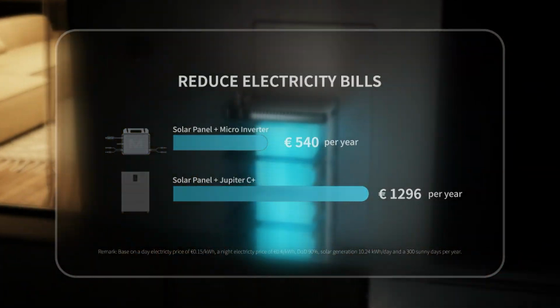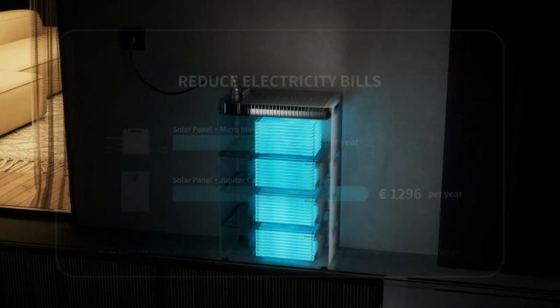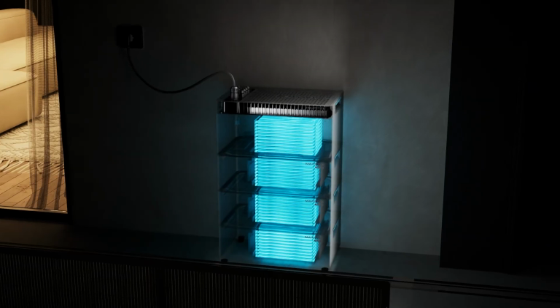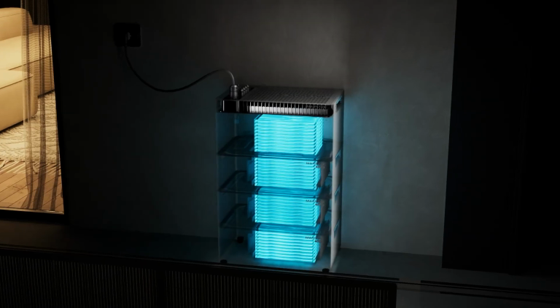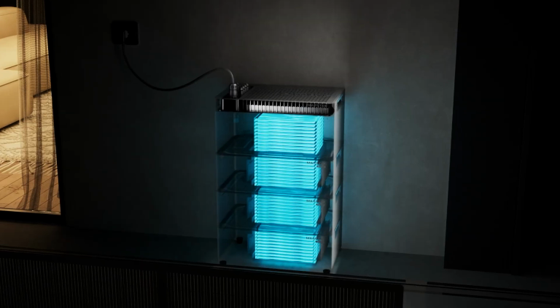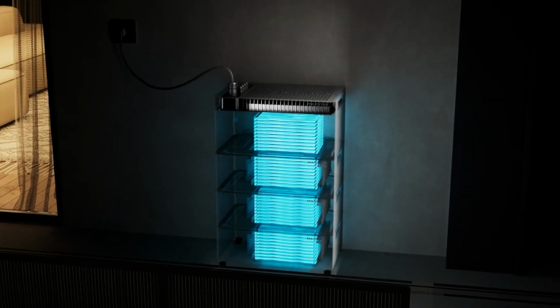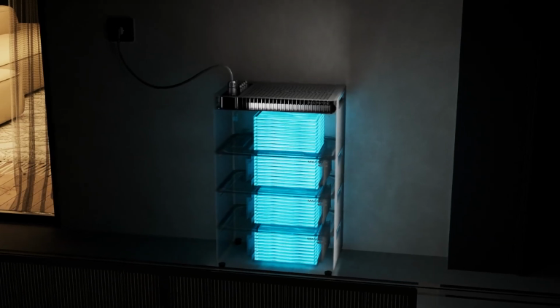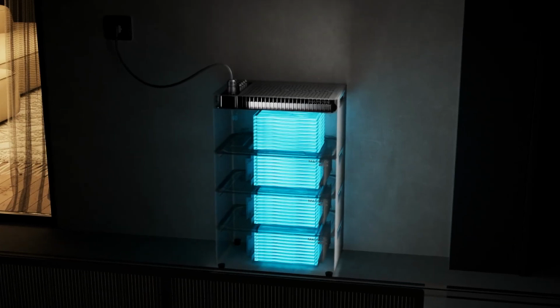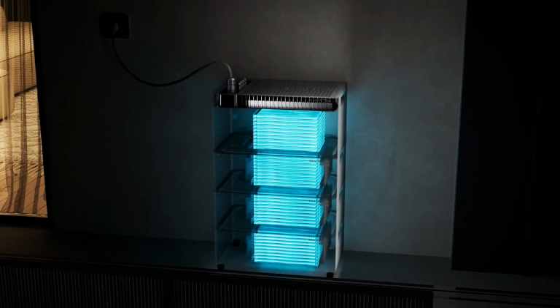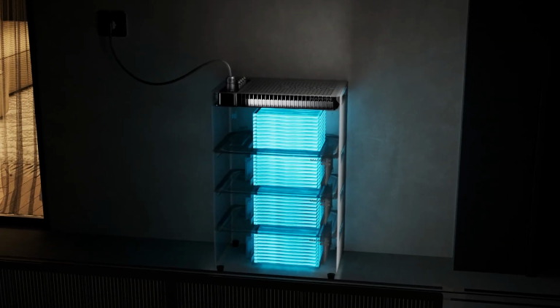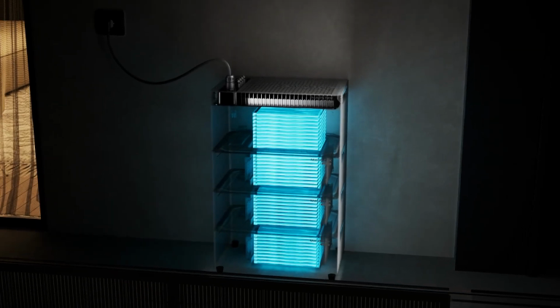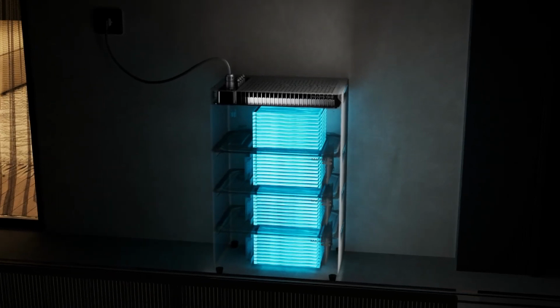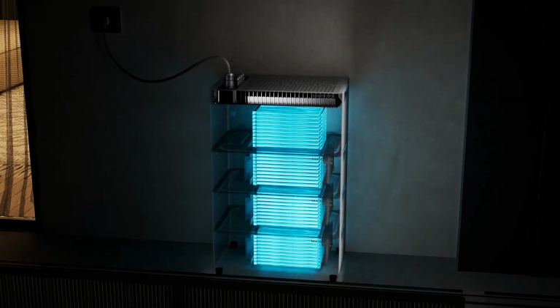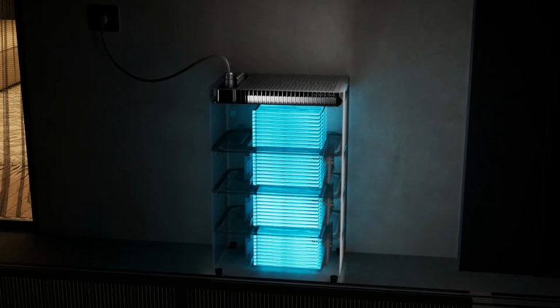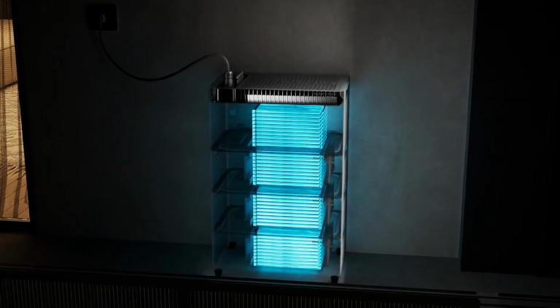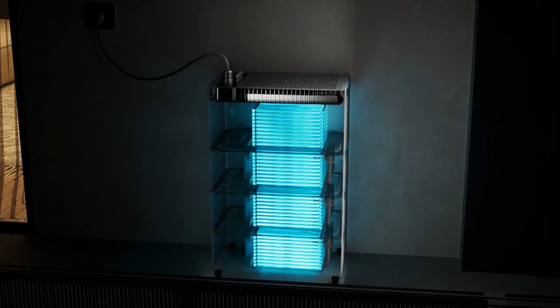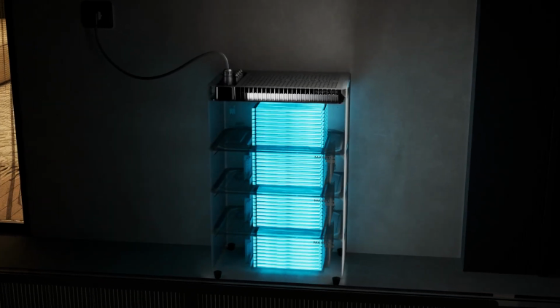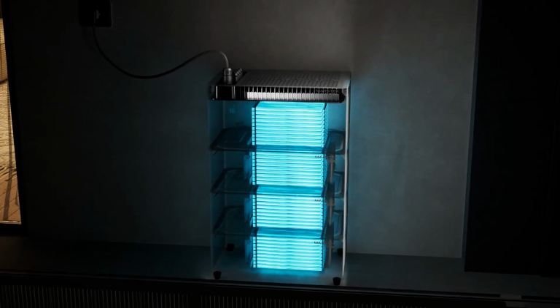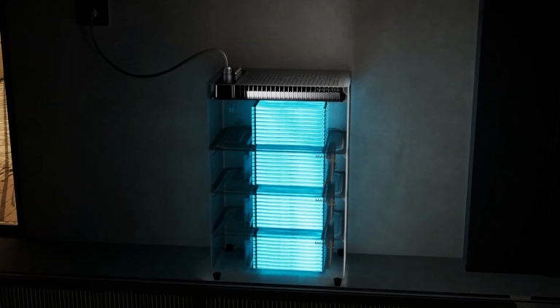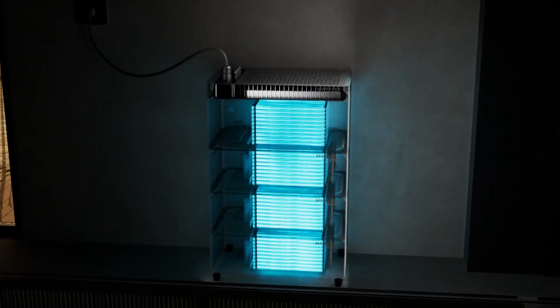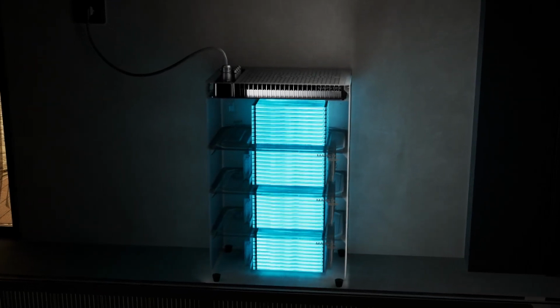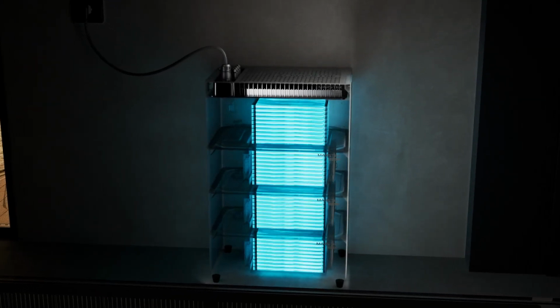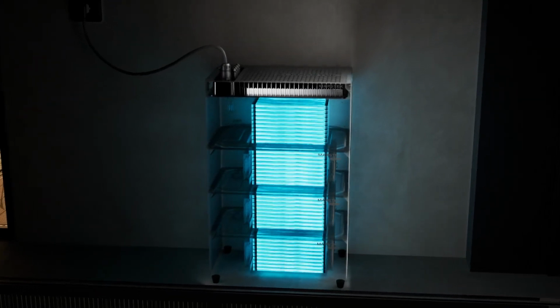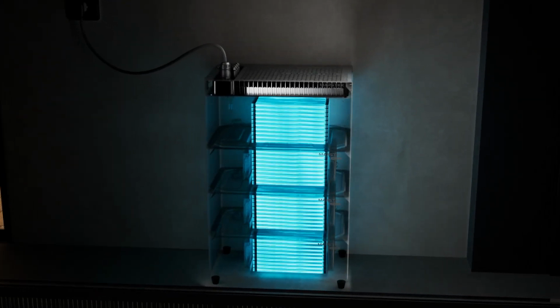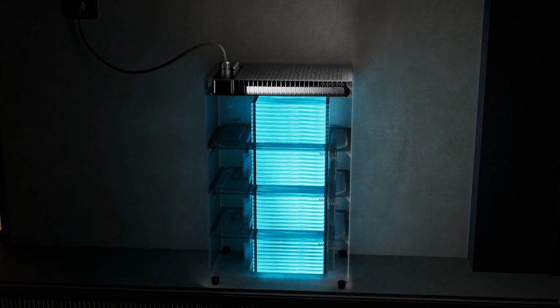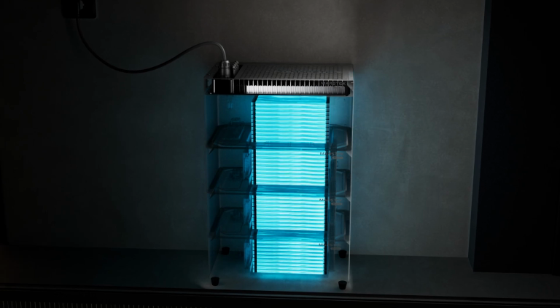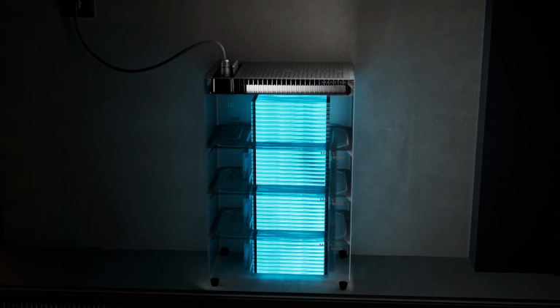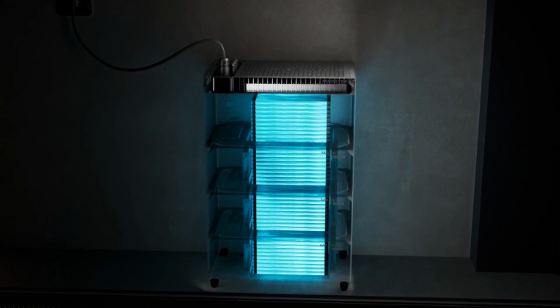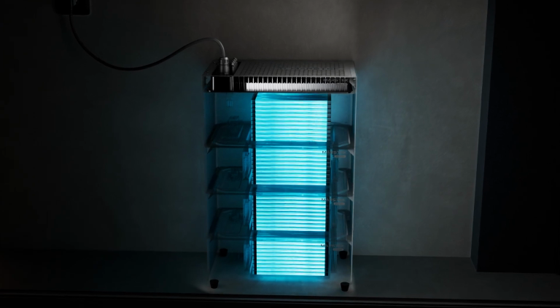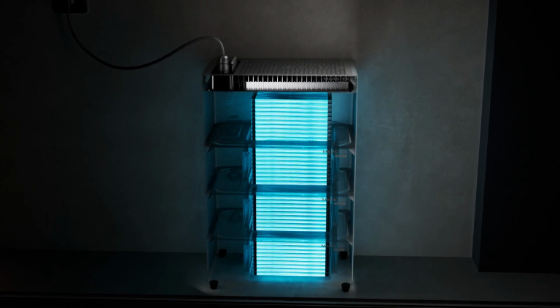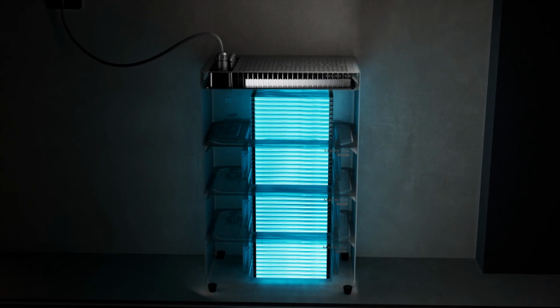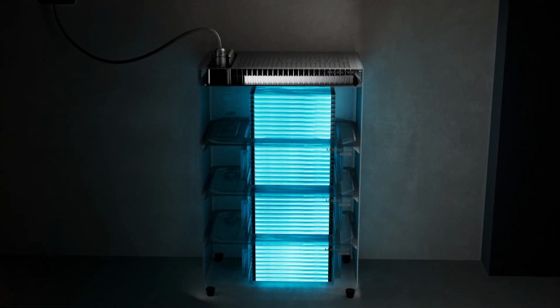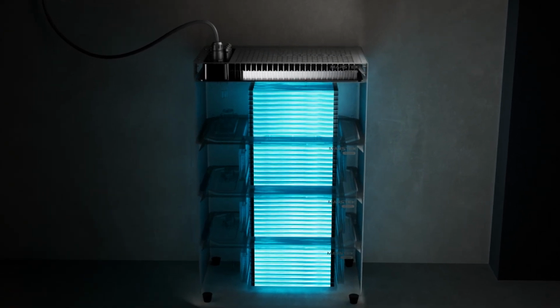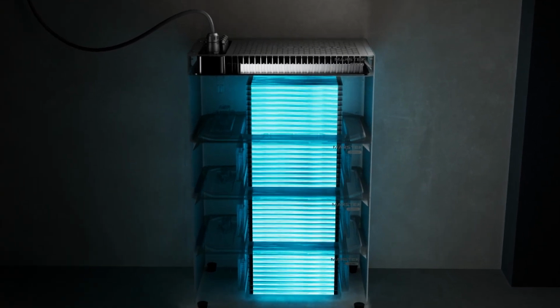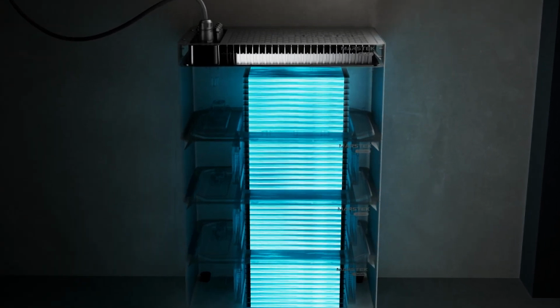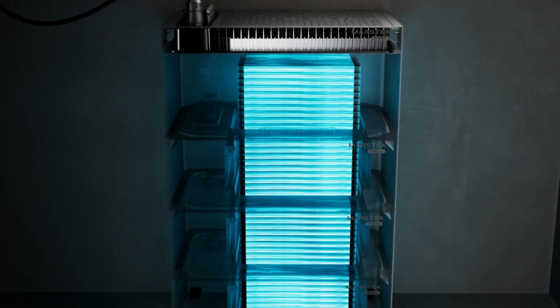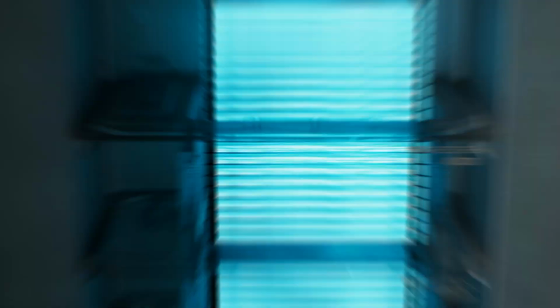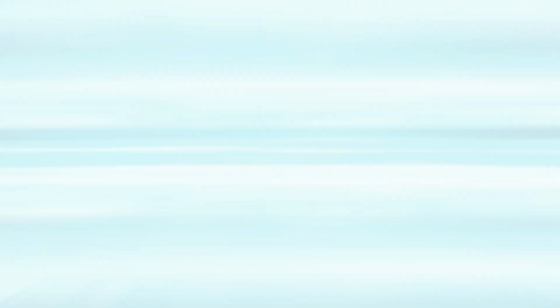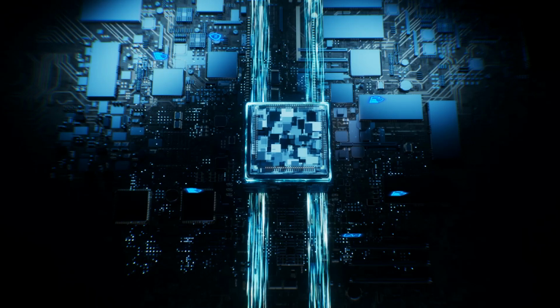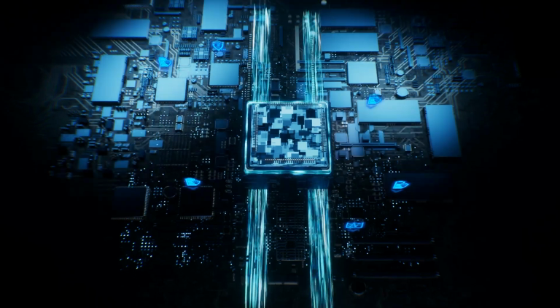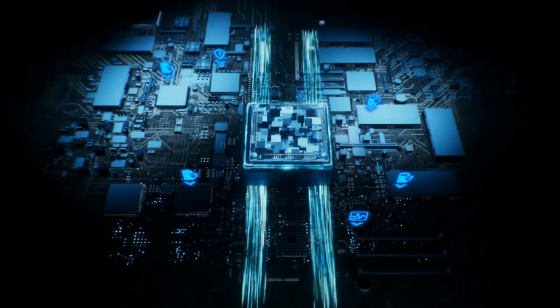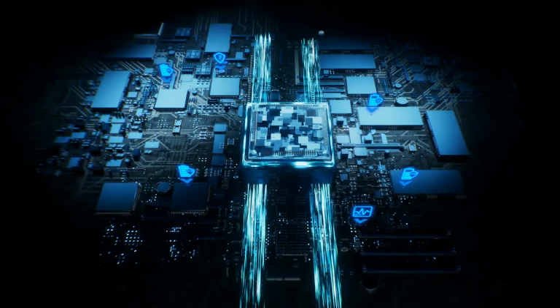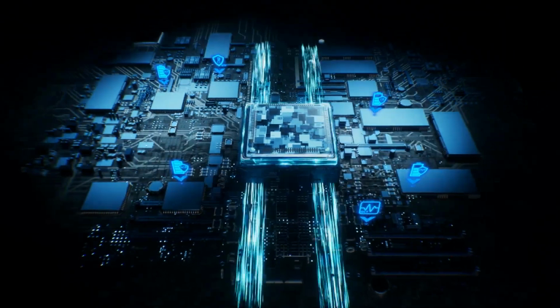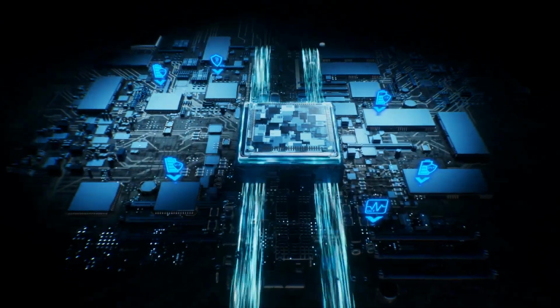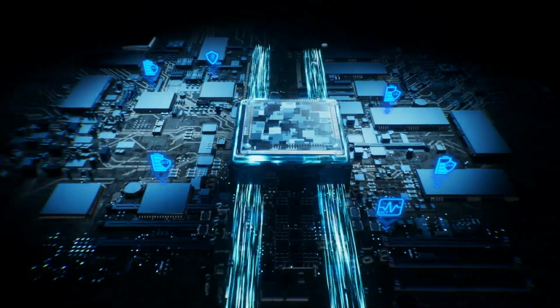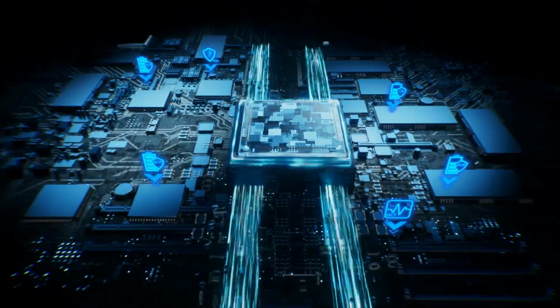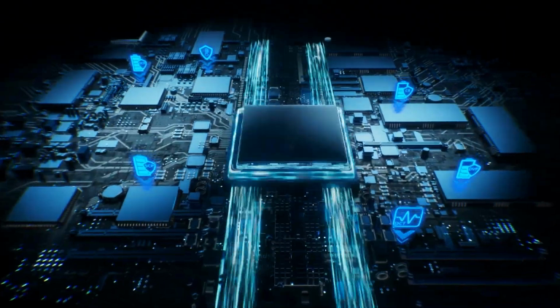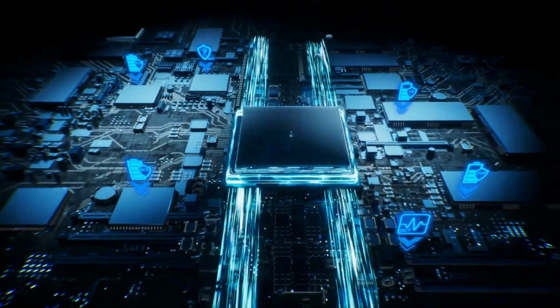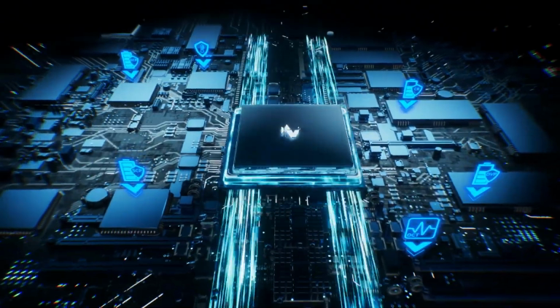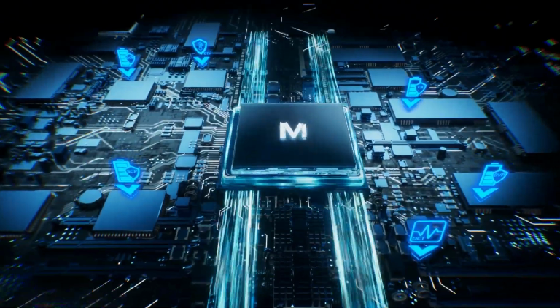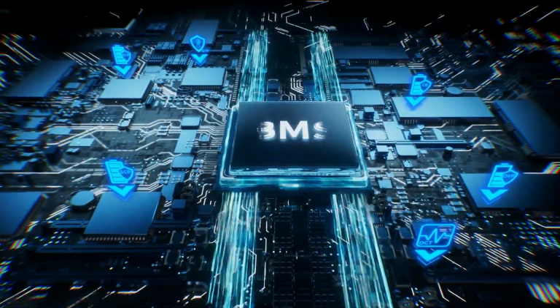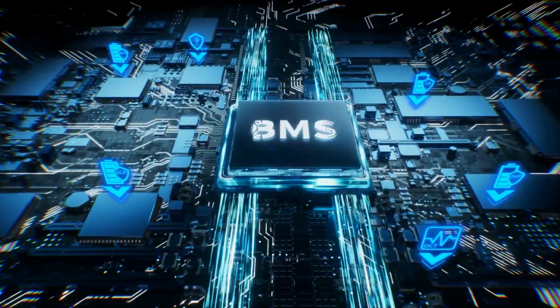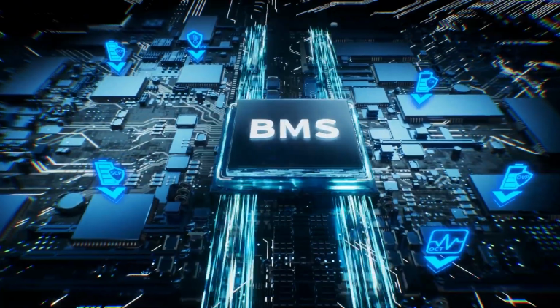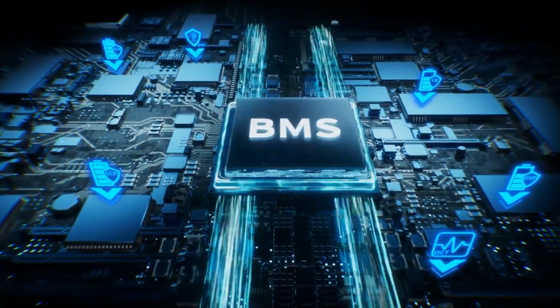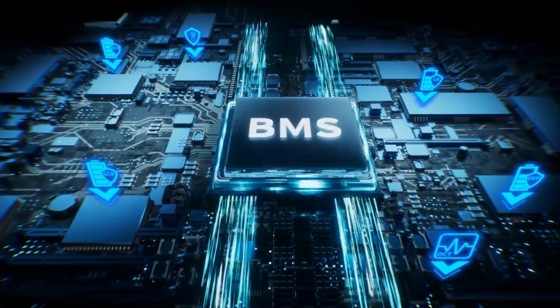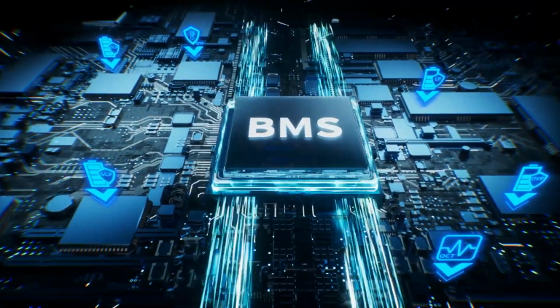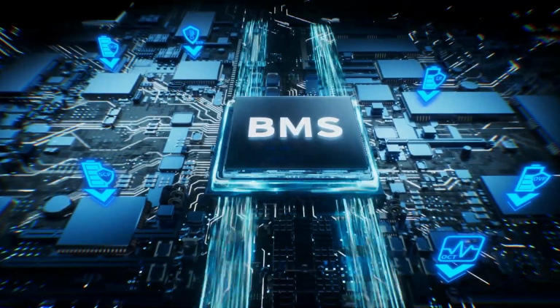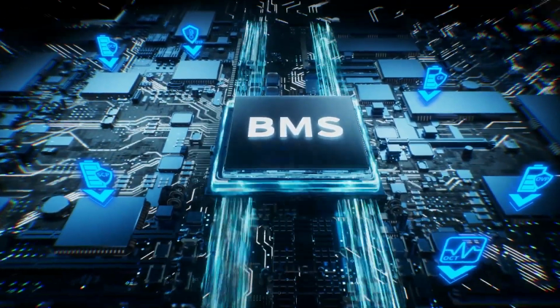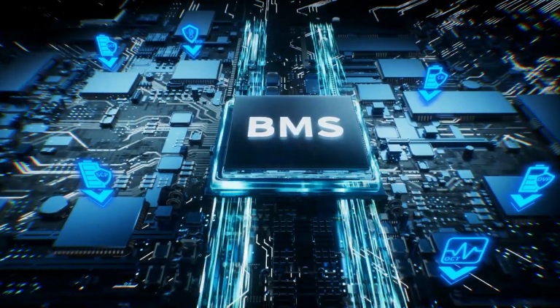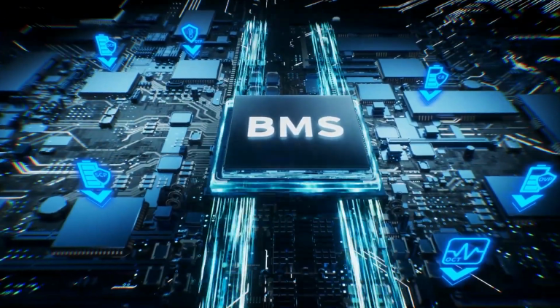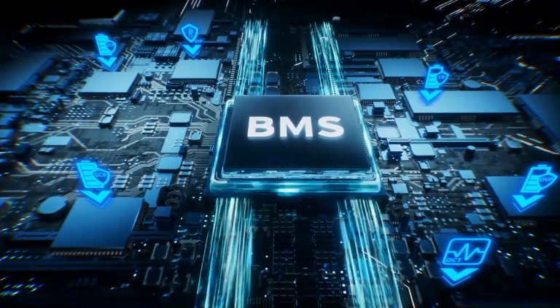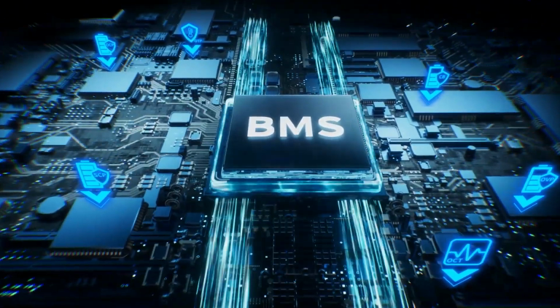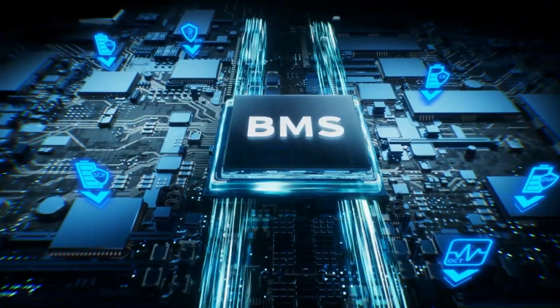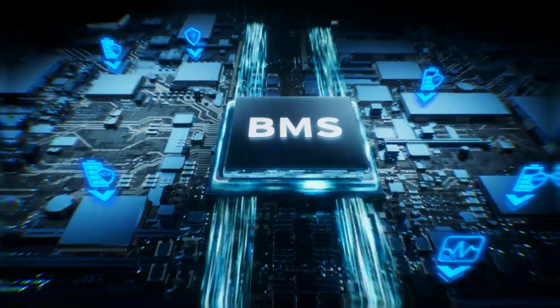Utilizing modern, safe LFP battery chemistry. Jupiter has 6 battery protections and 90% depth of discharge.